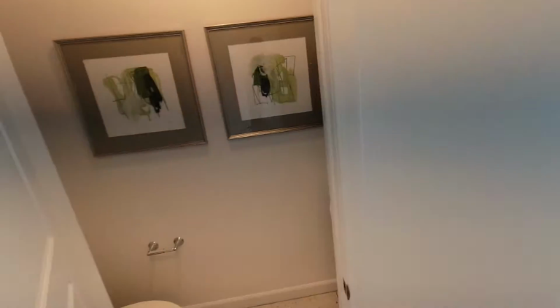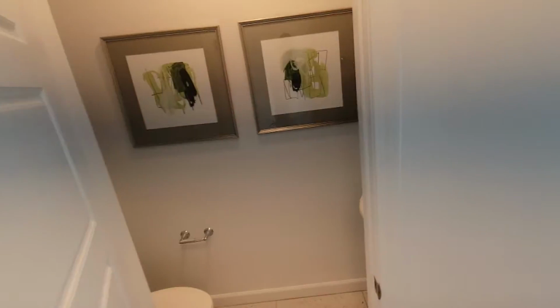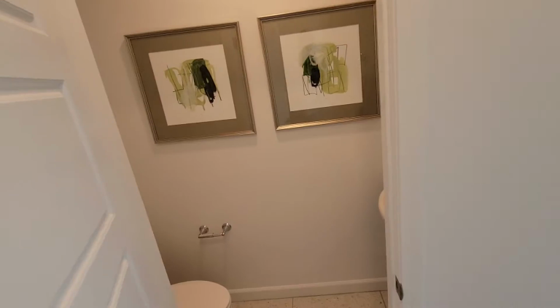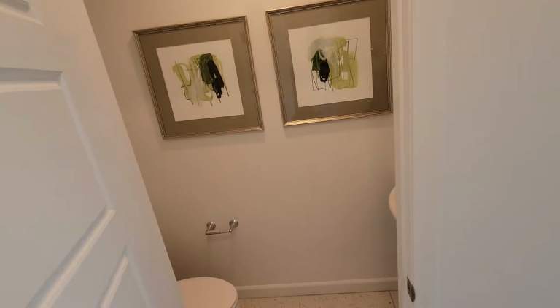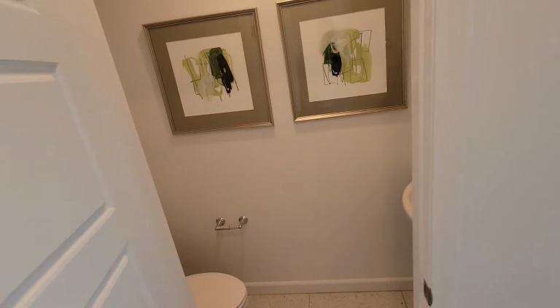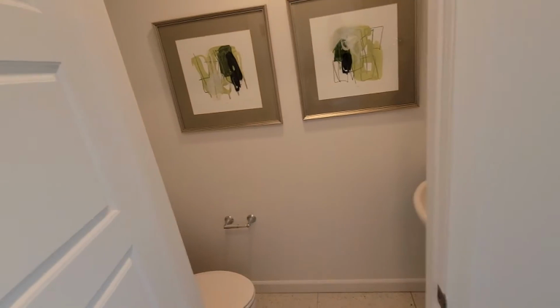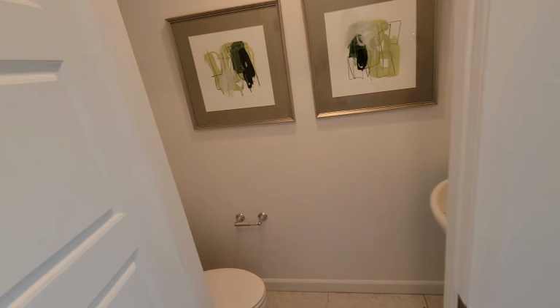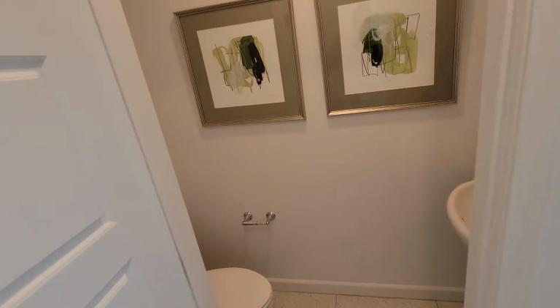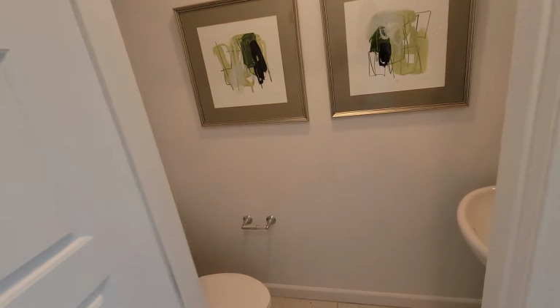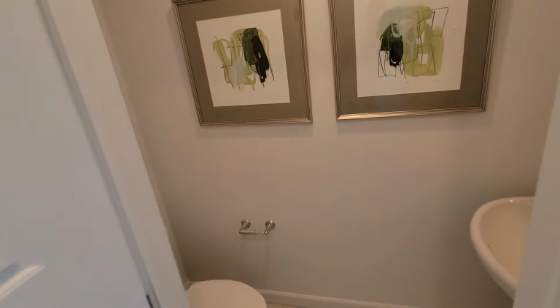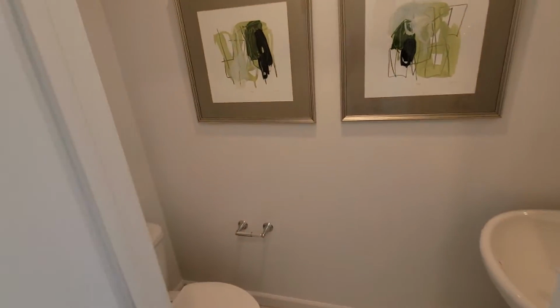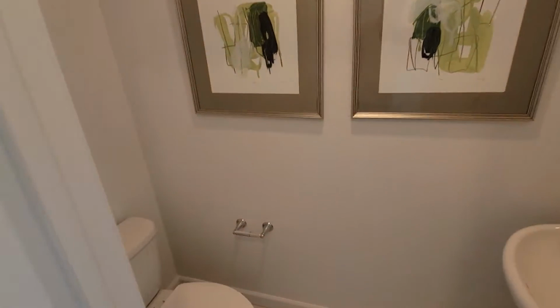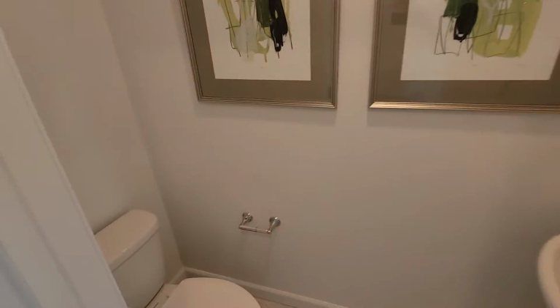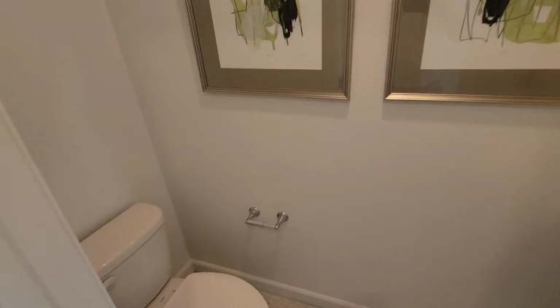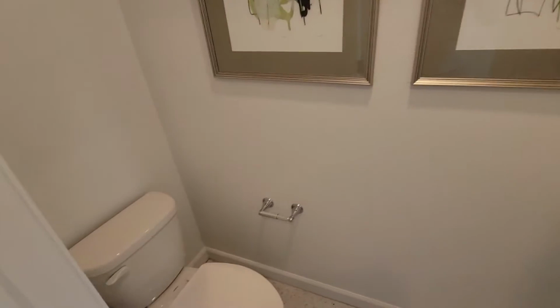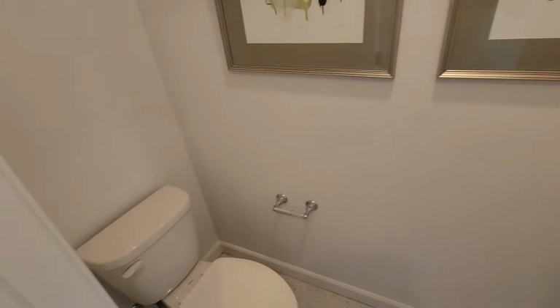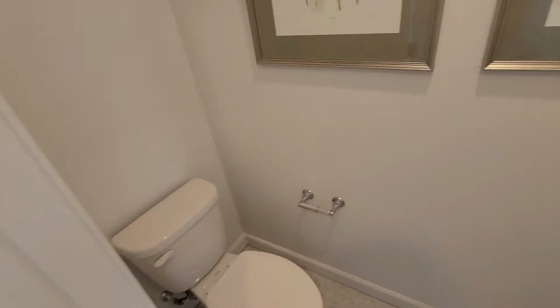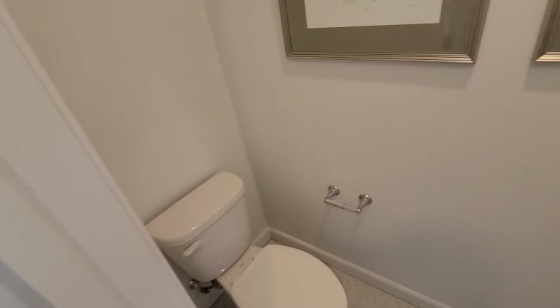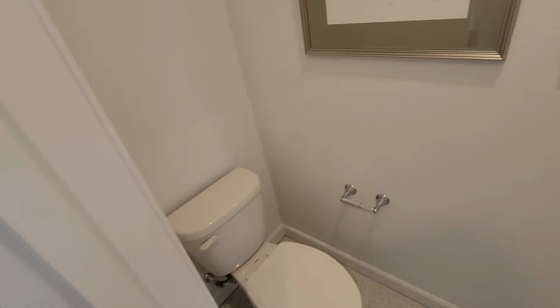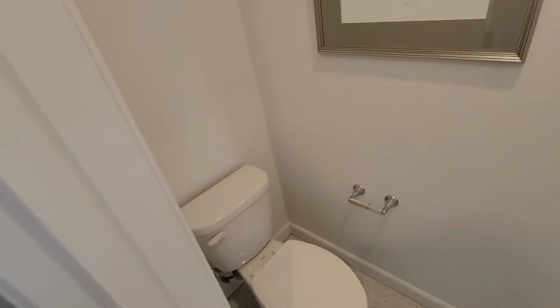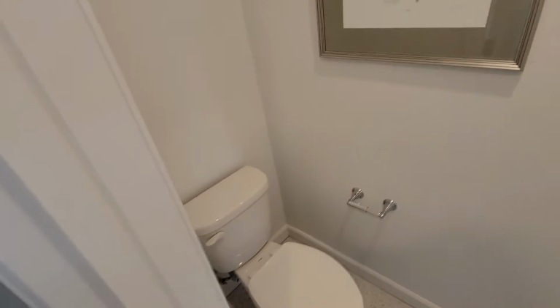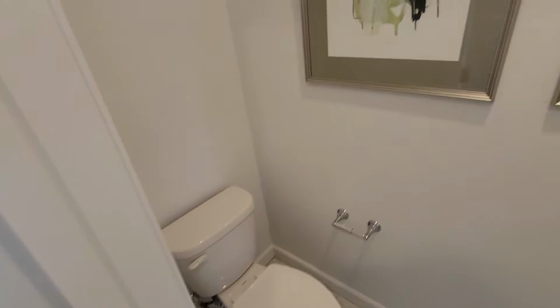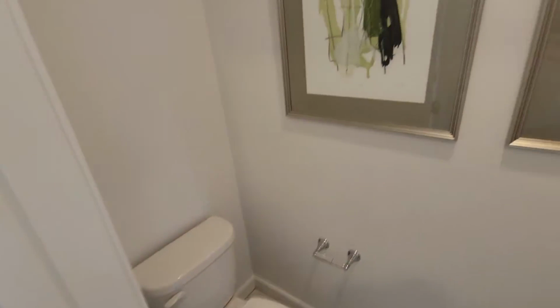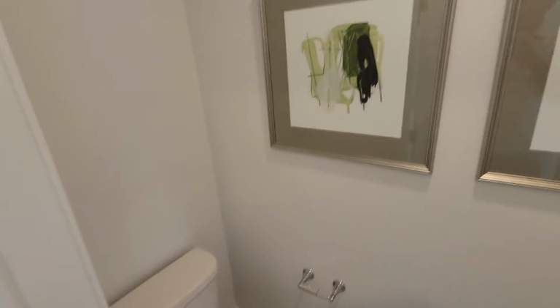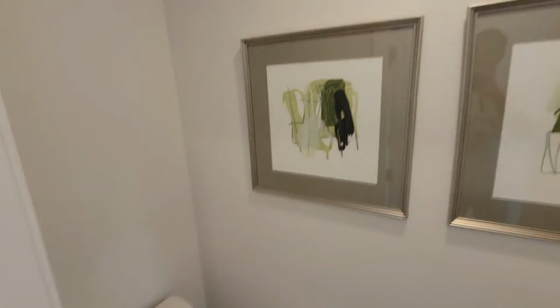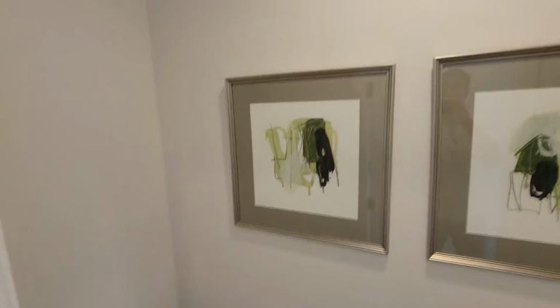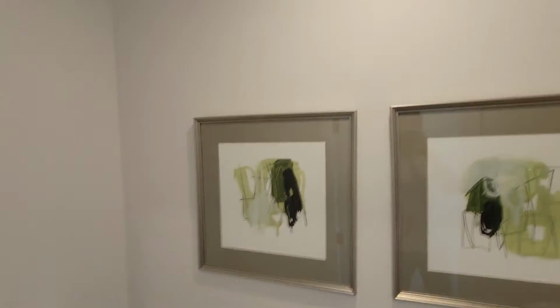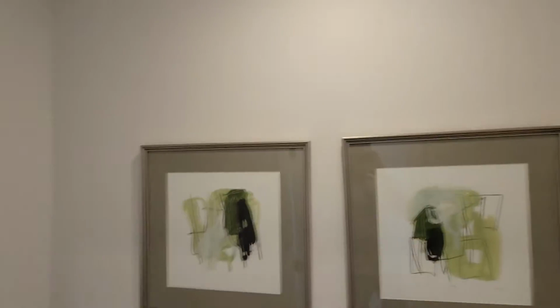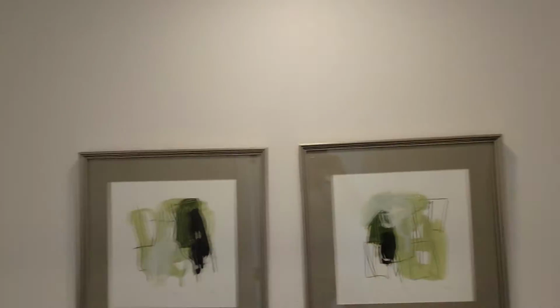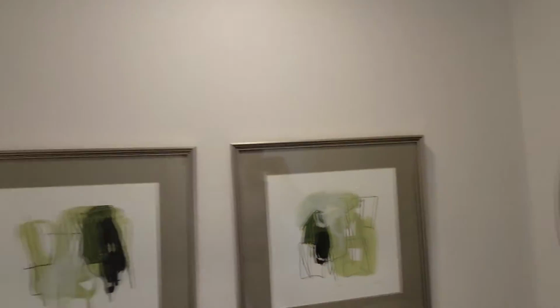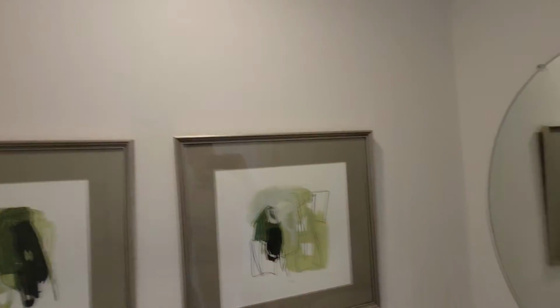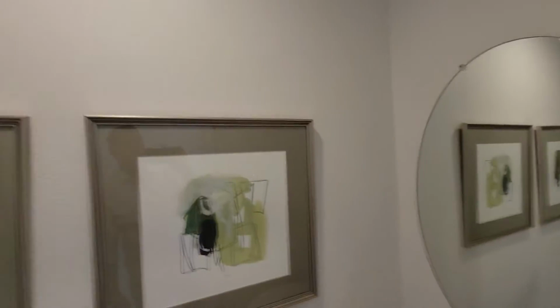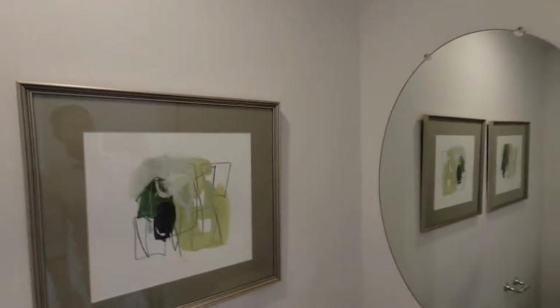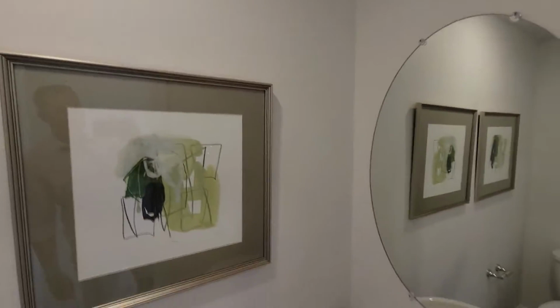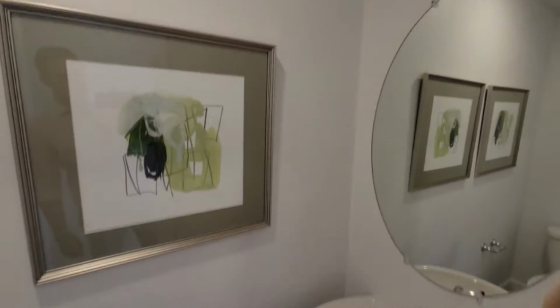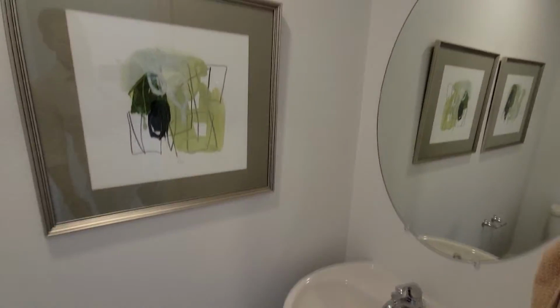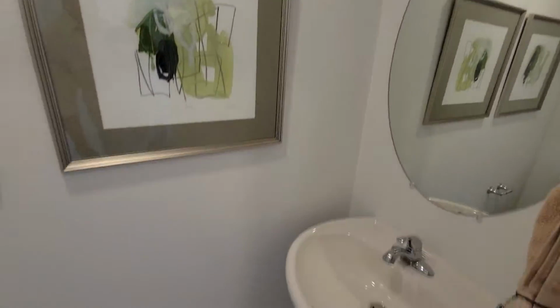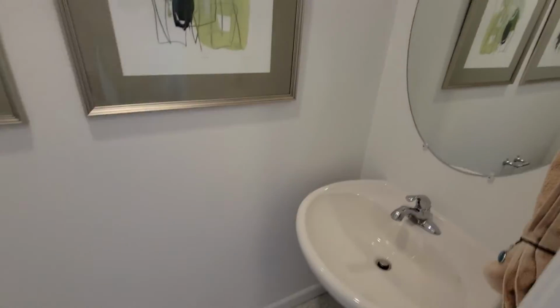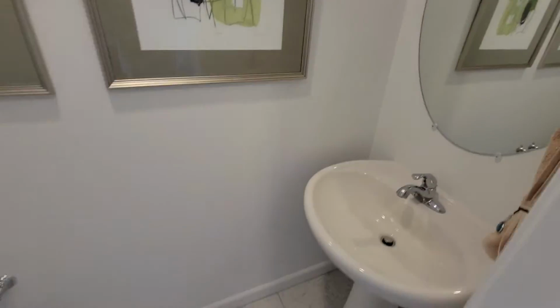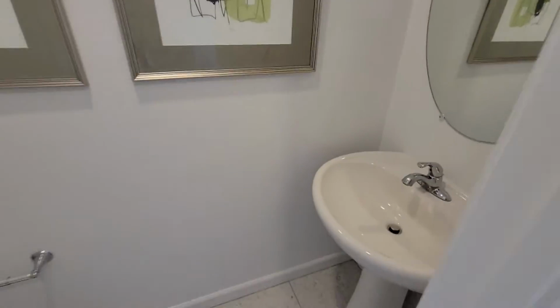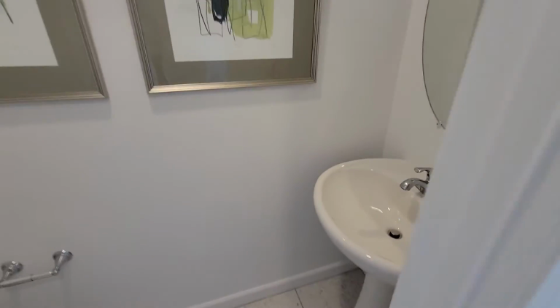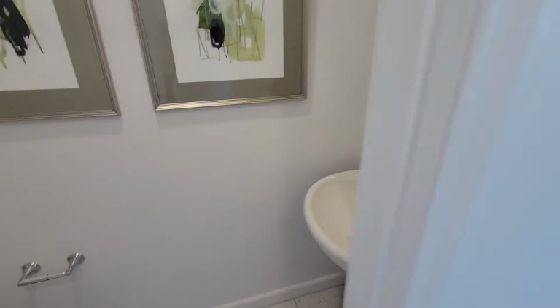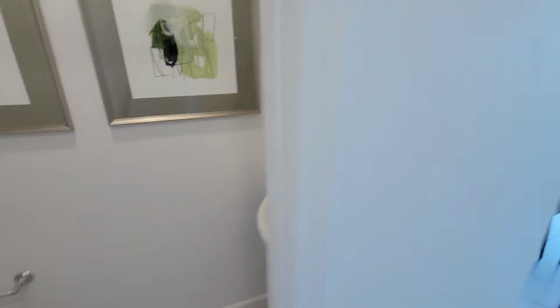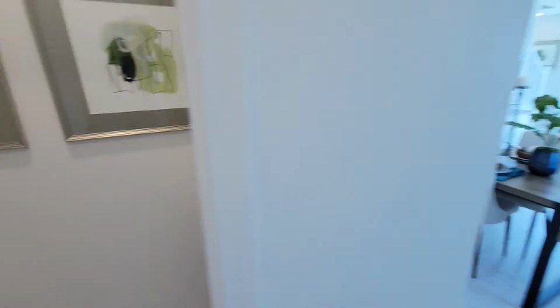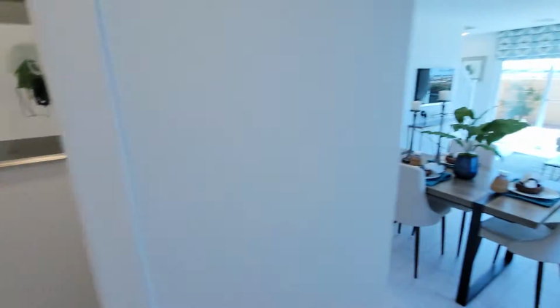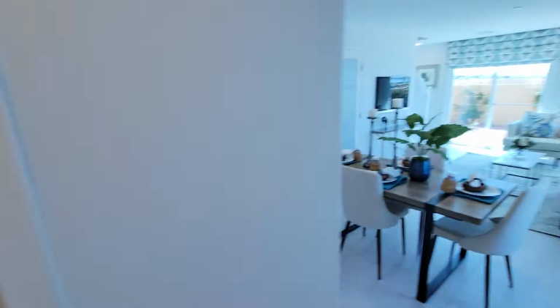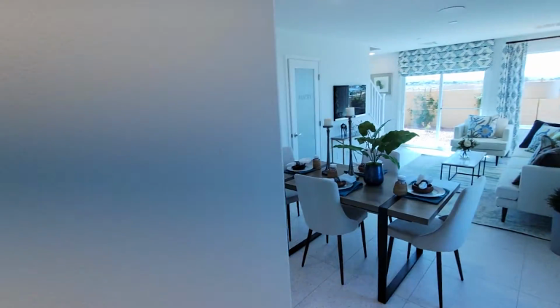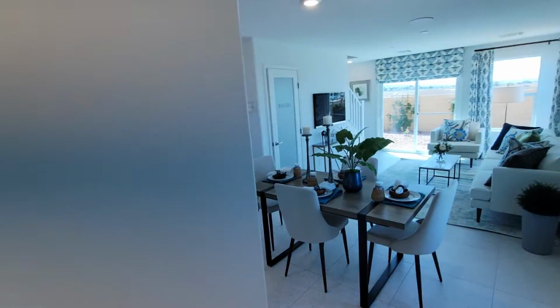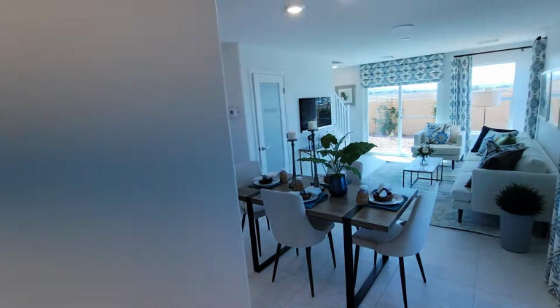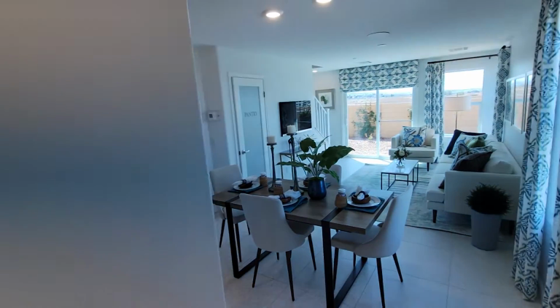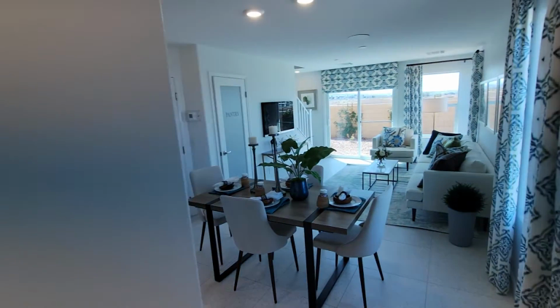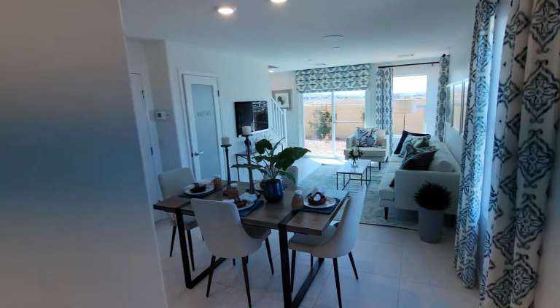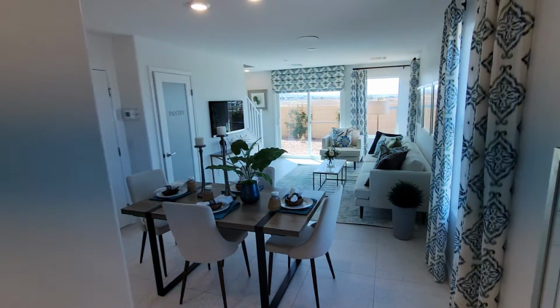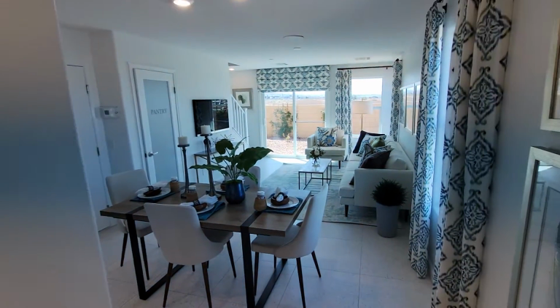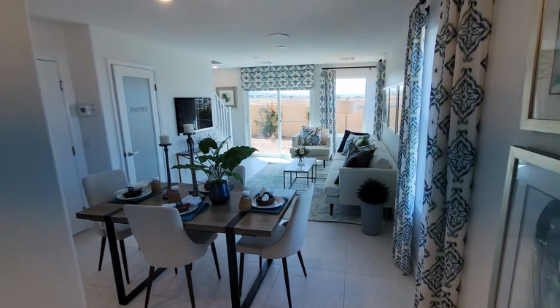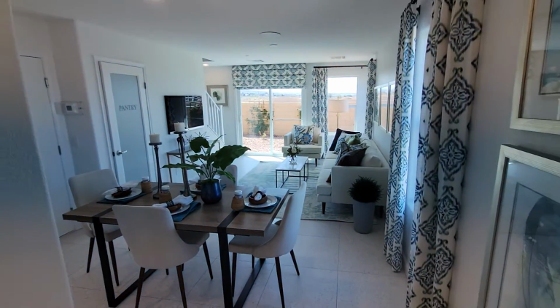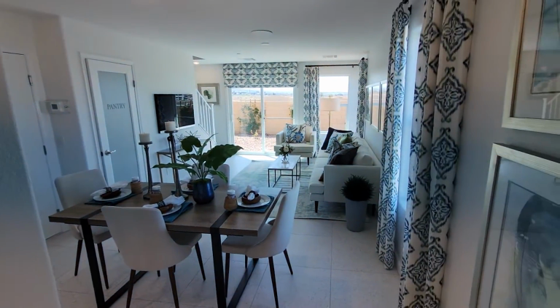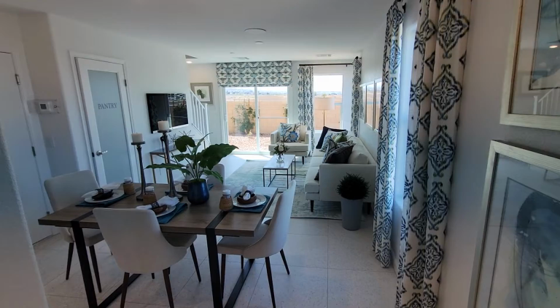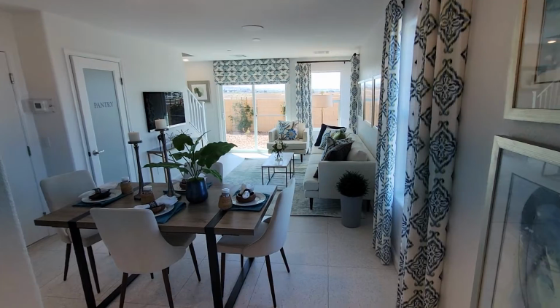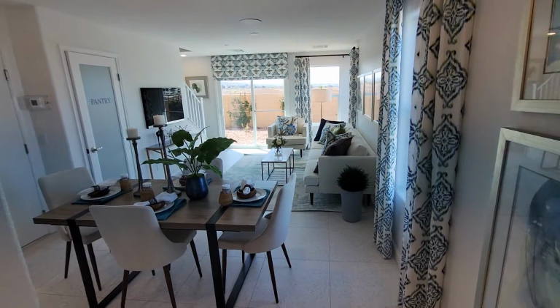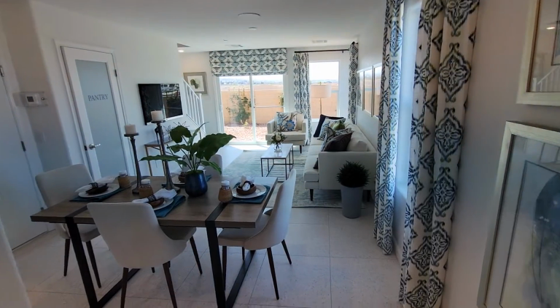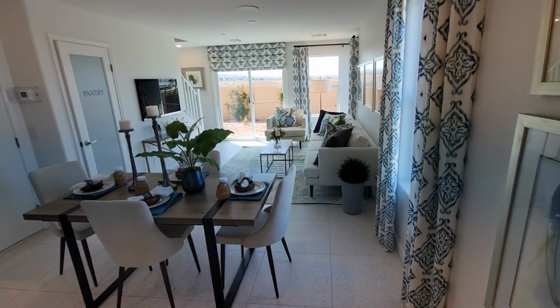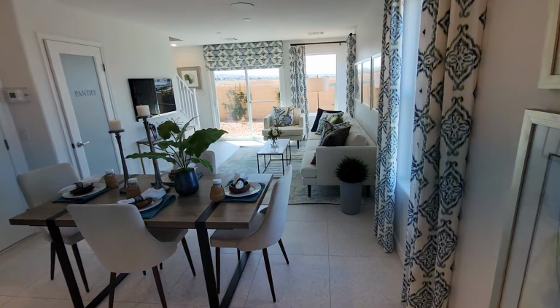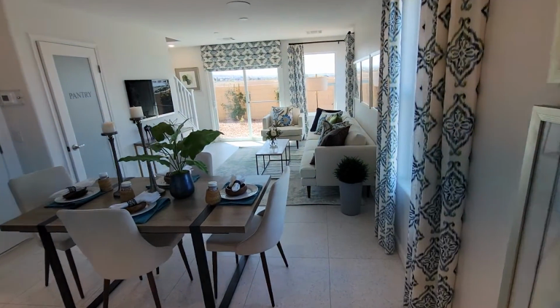It's a small bathroom, just like the other two models. Very small, but at least you've got a bathroom on the first floor.